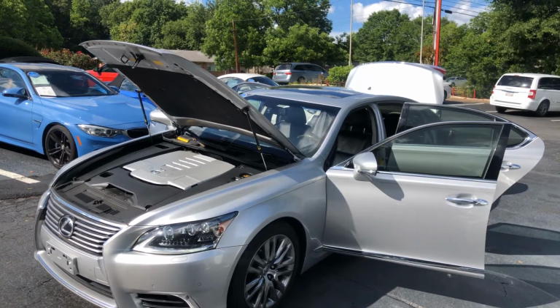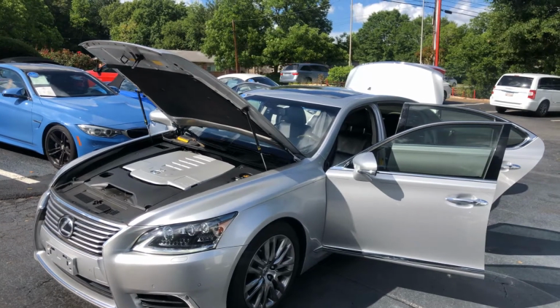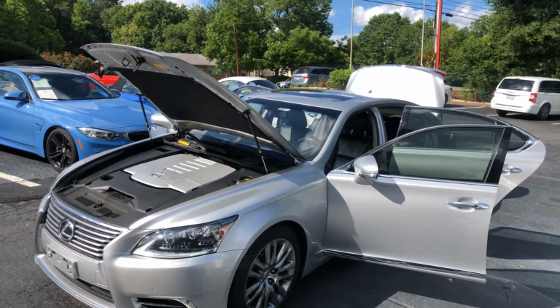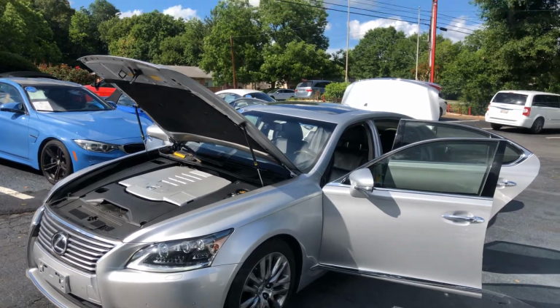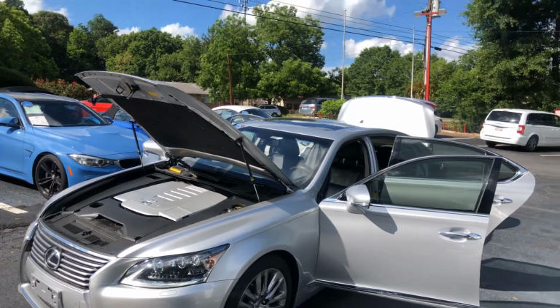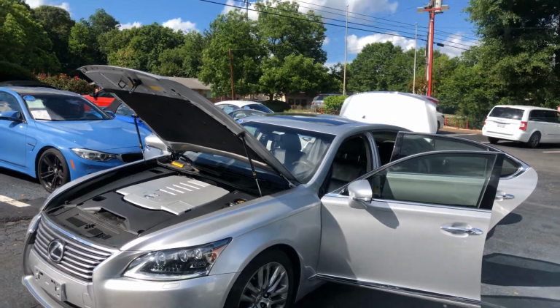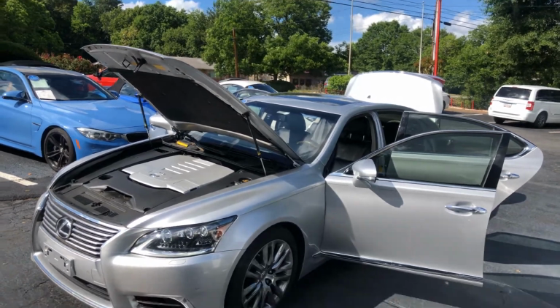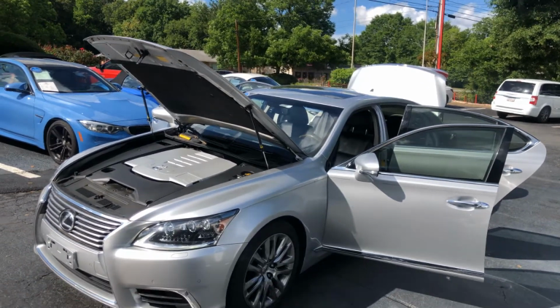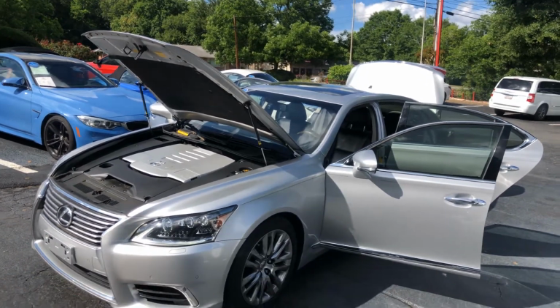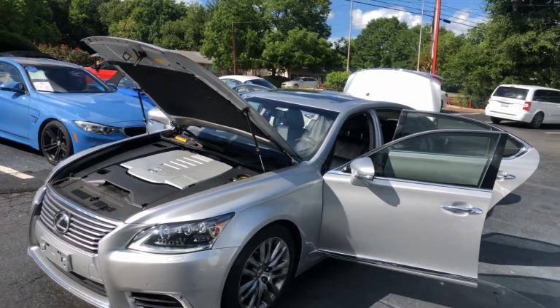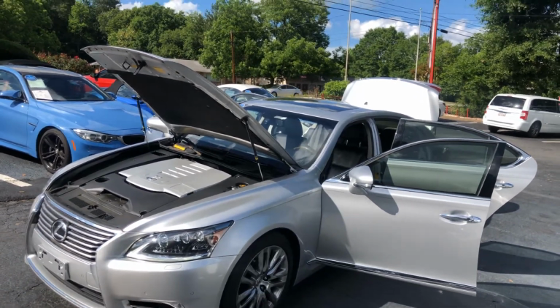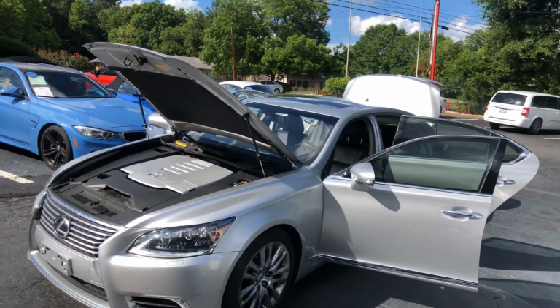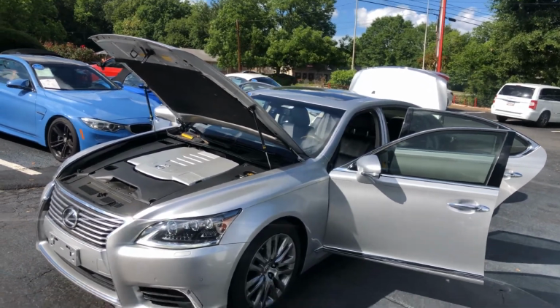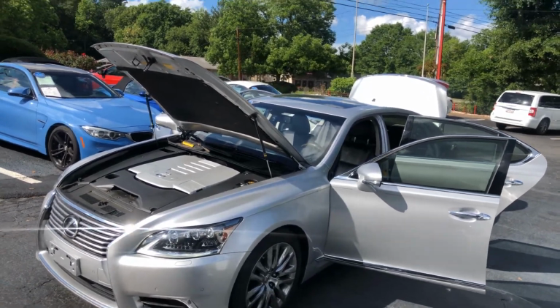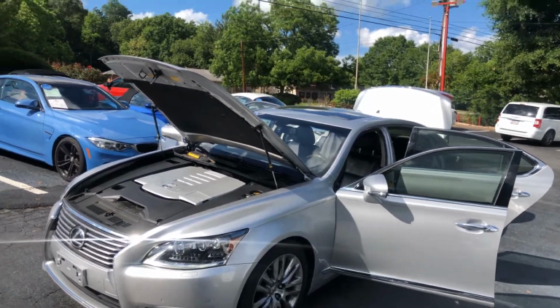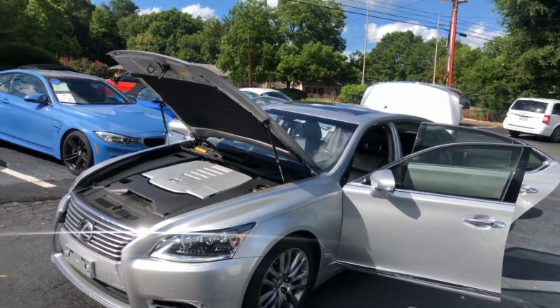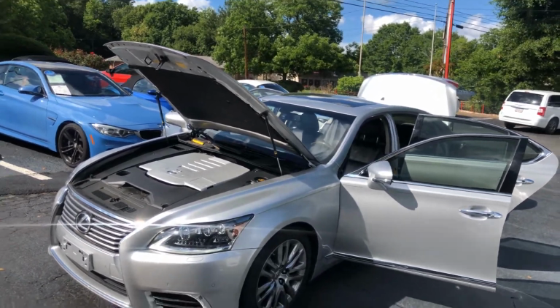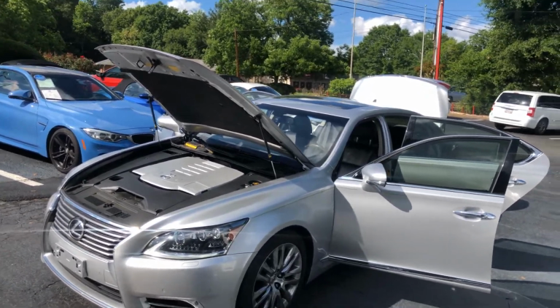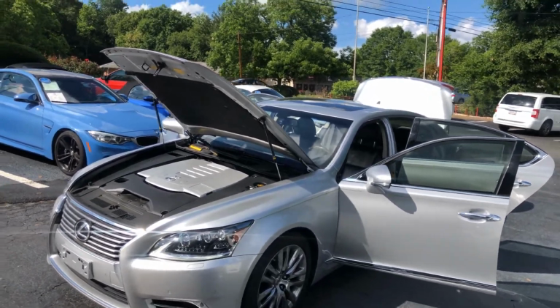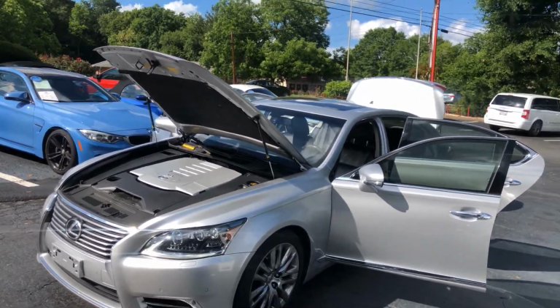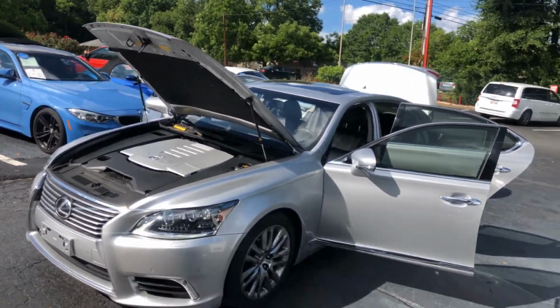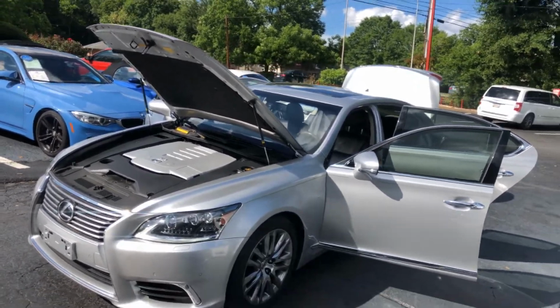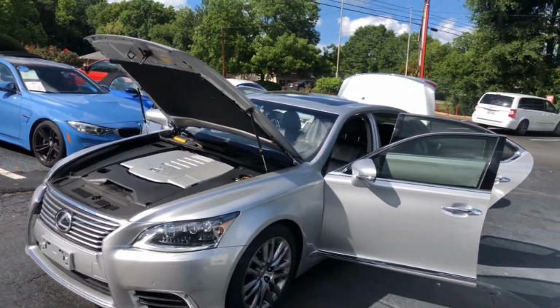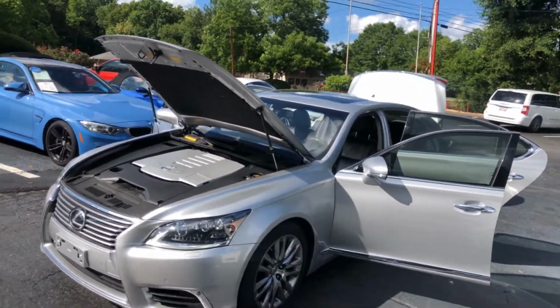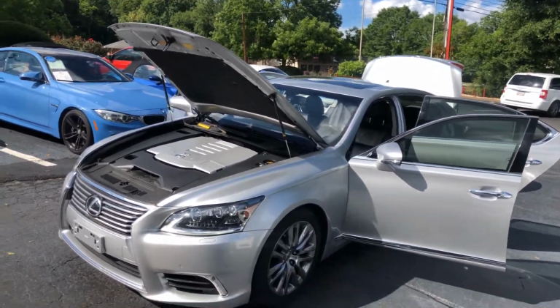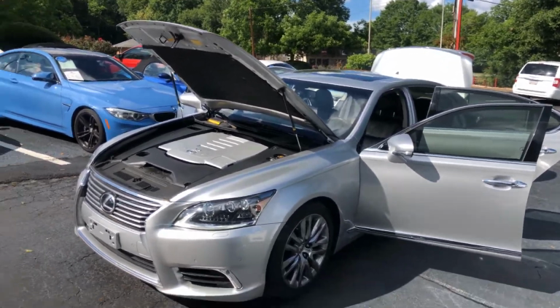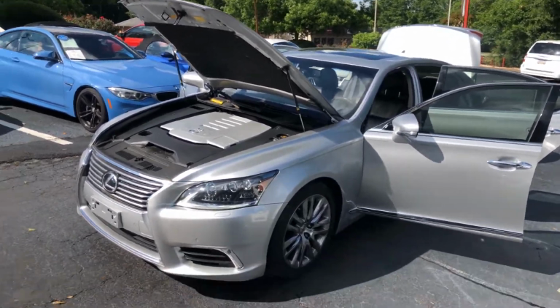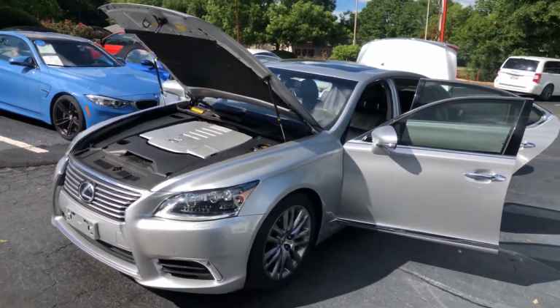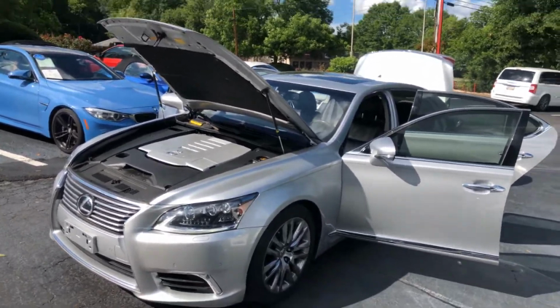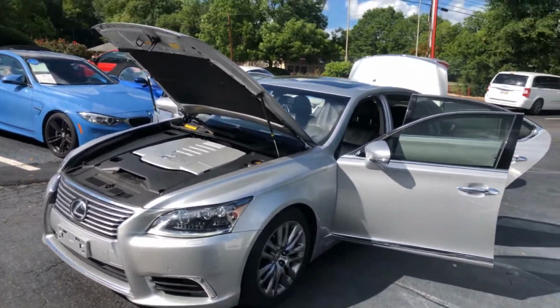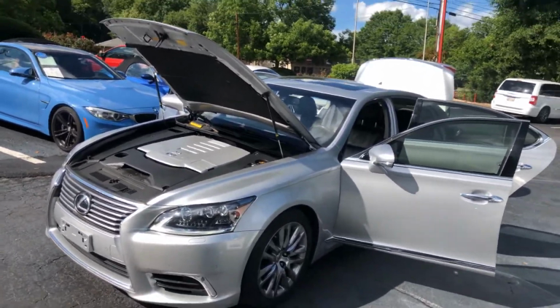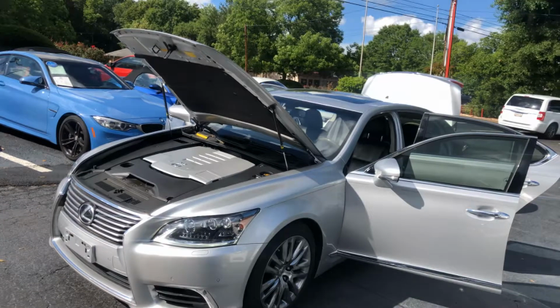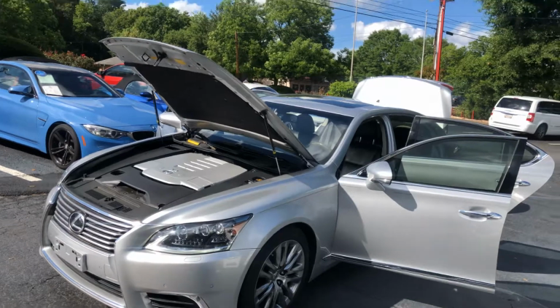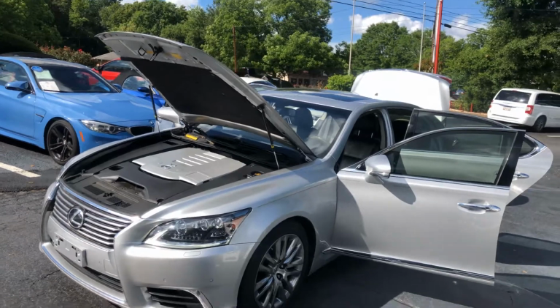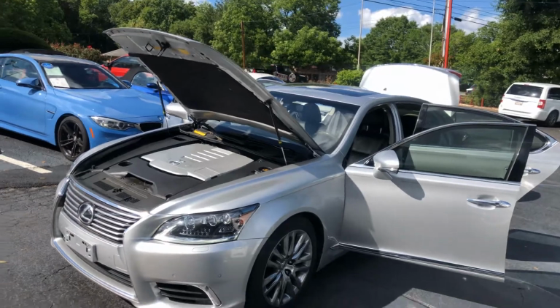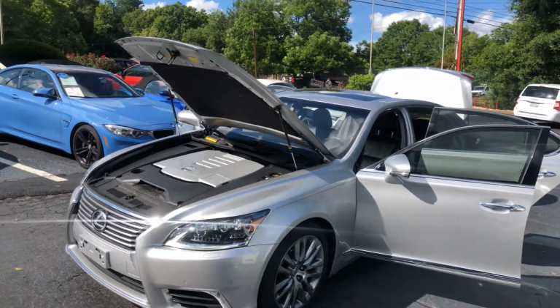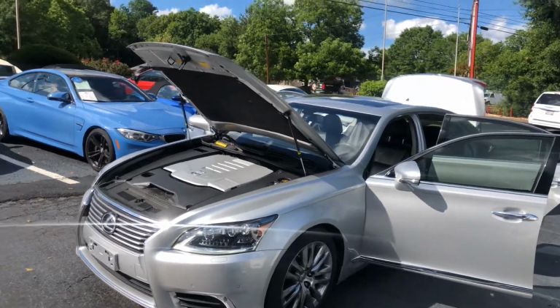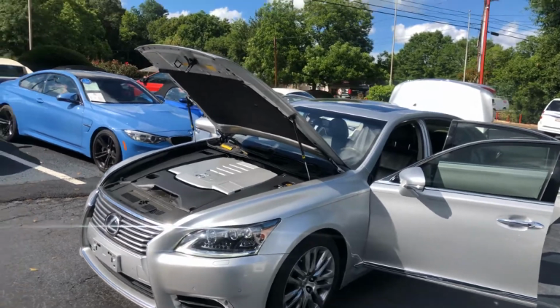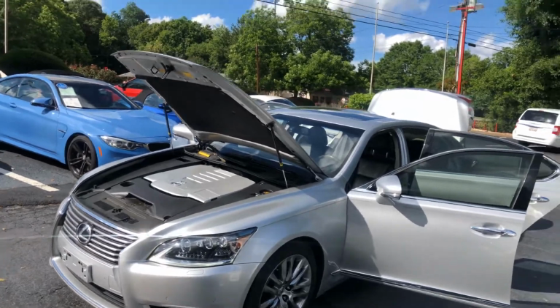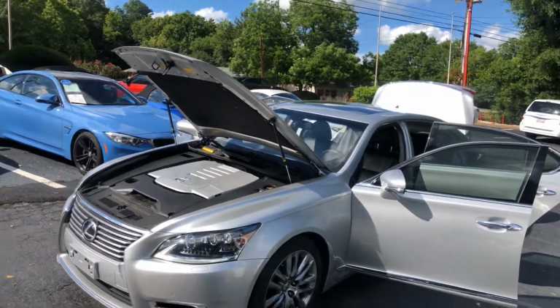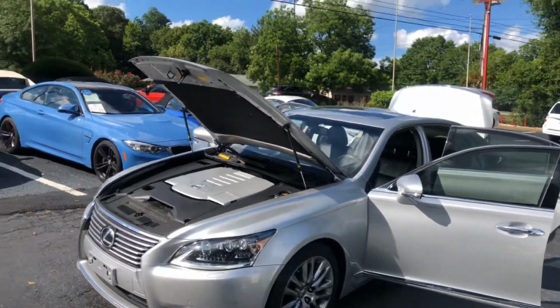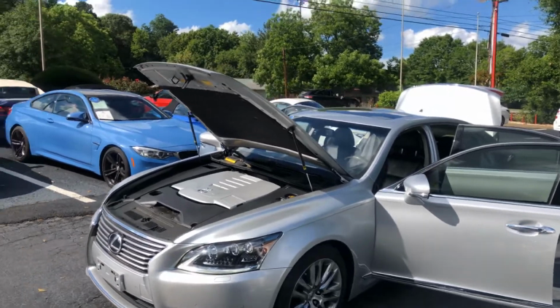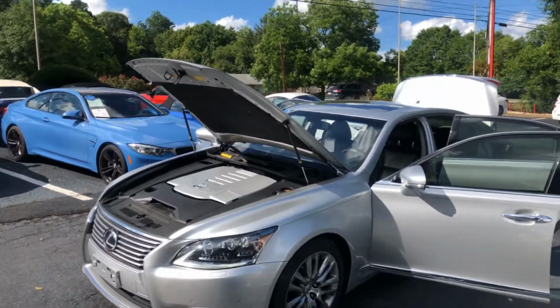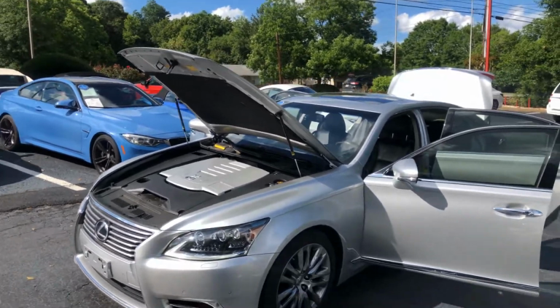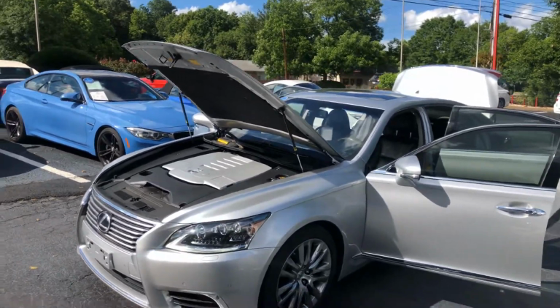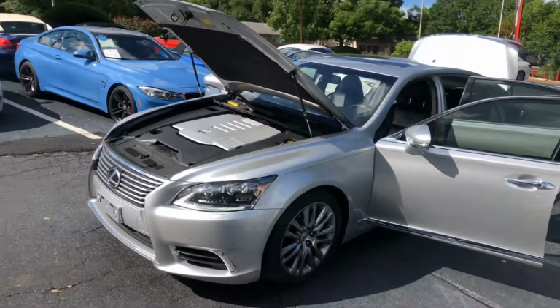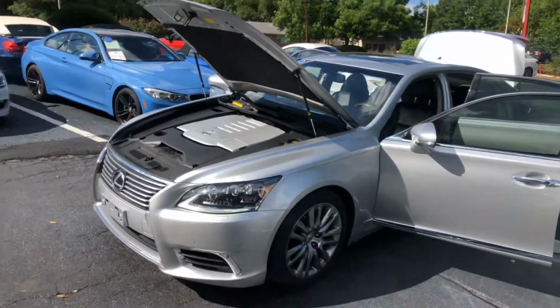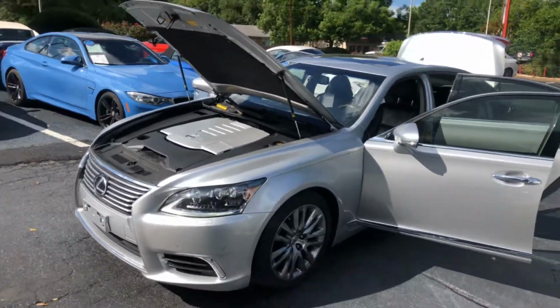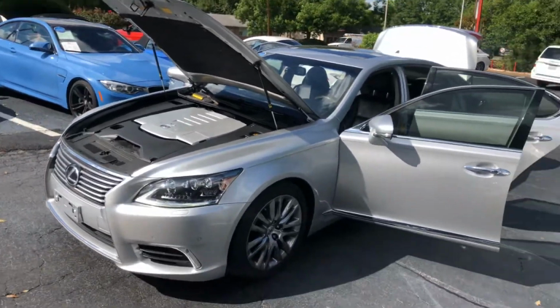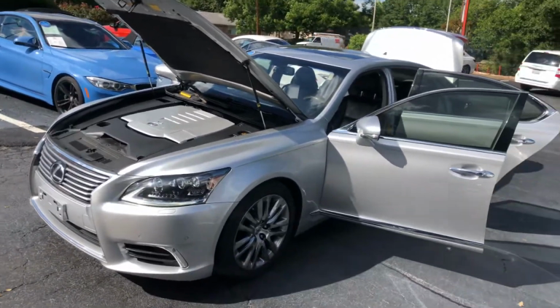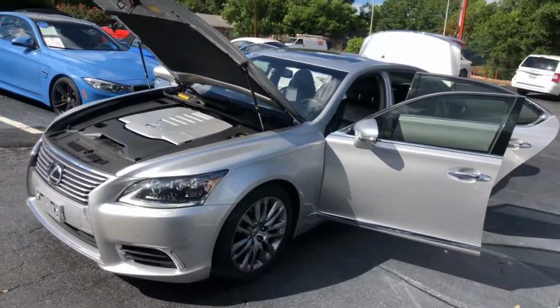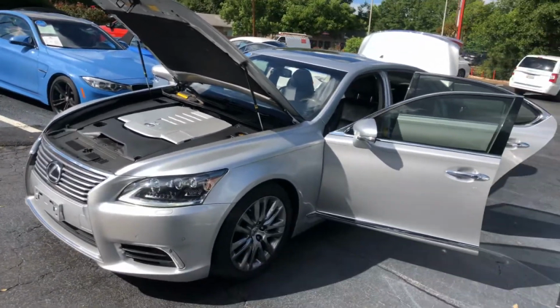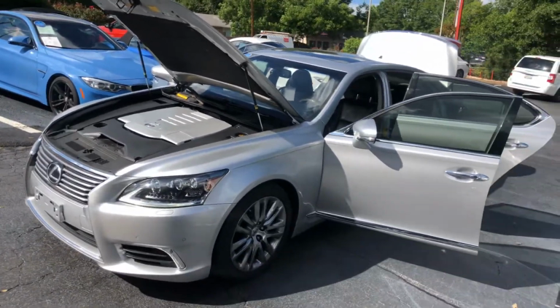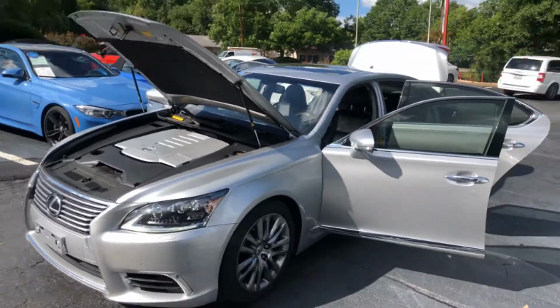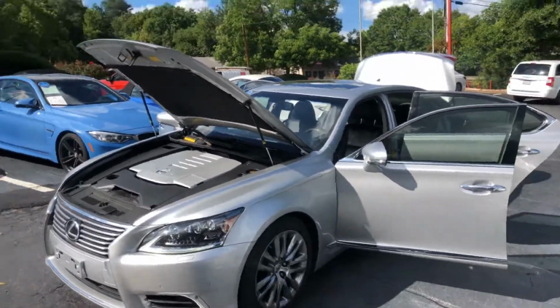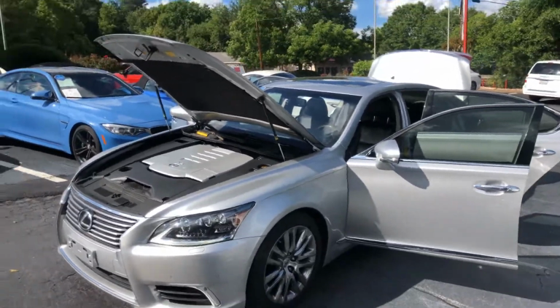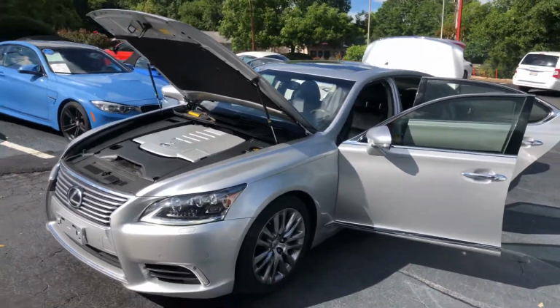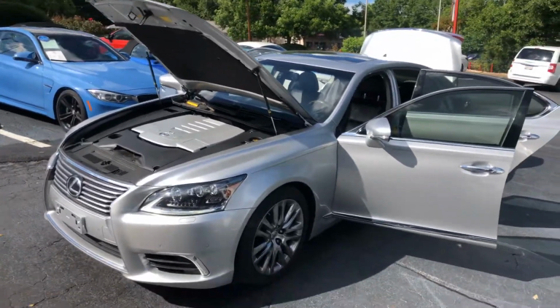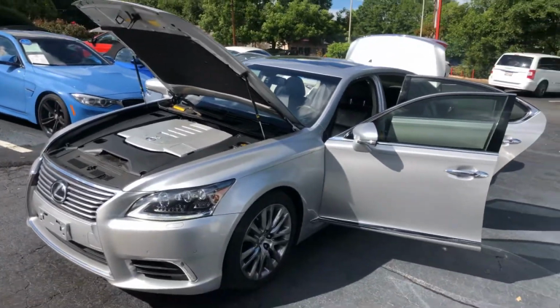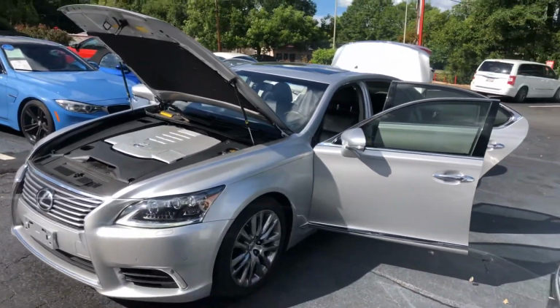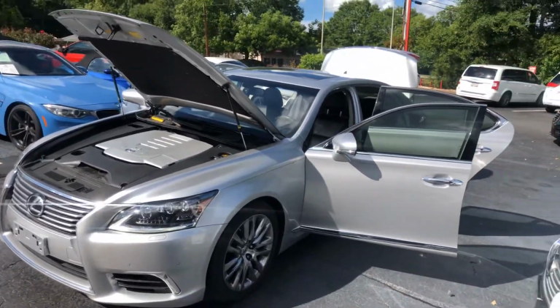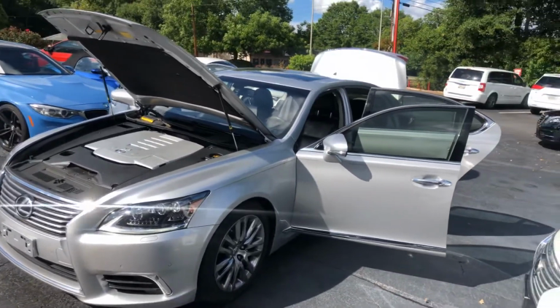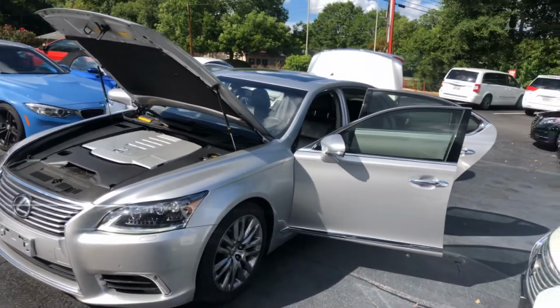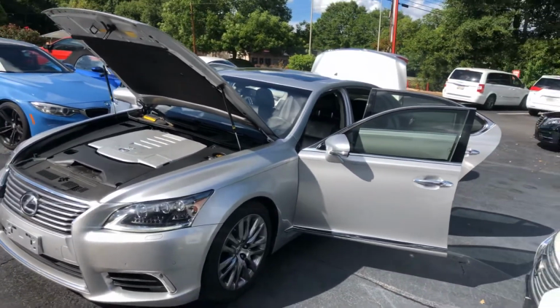Man, we finally got the sun out. It's been raining for a couple of days, so now I can make a couple of videos for you guys. I hope y'all enjoy.